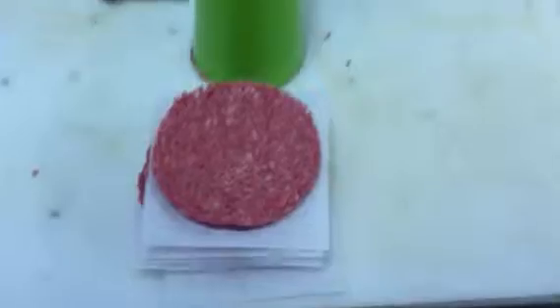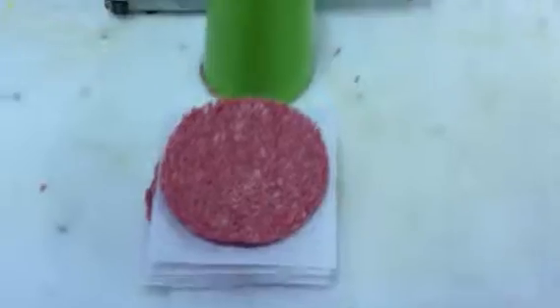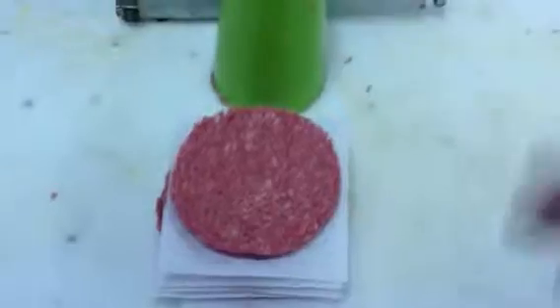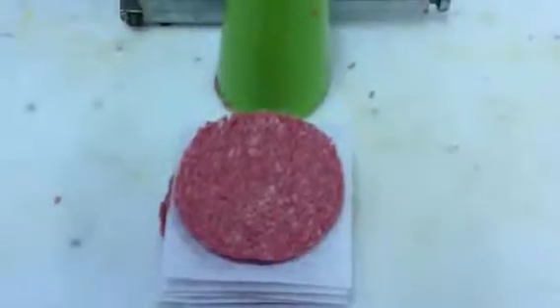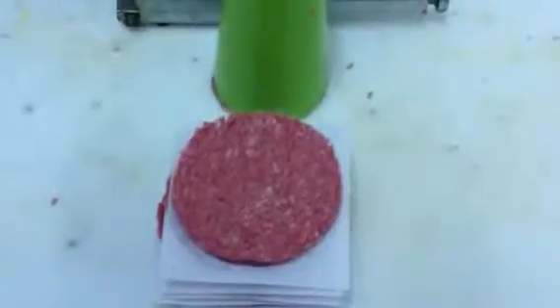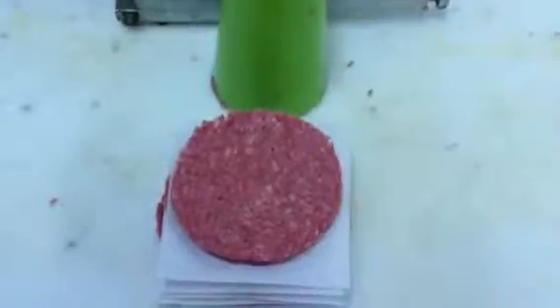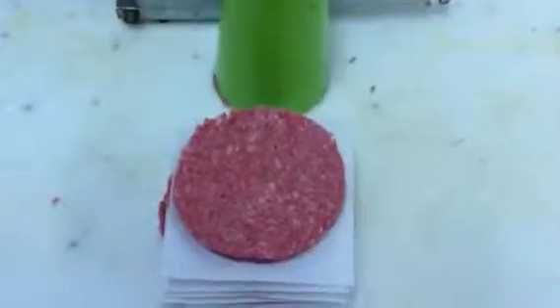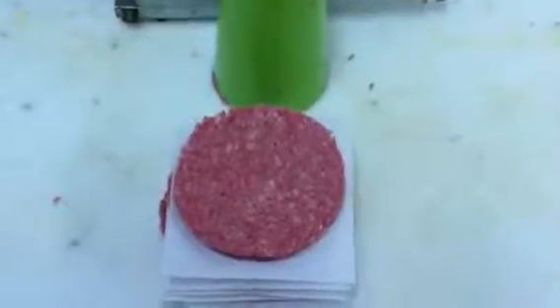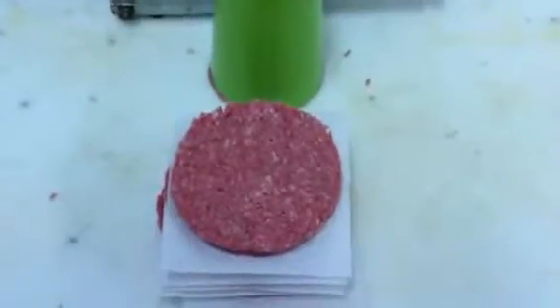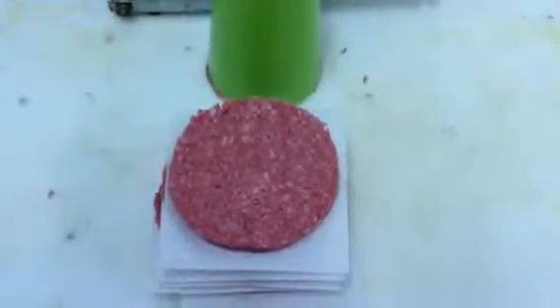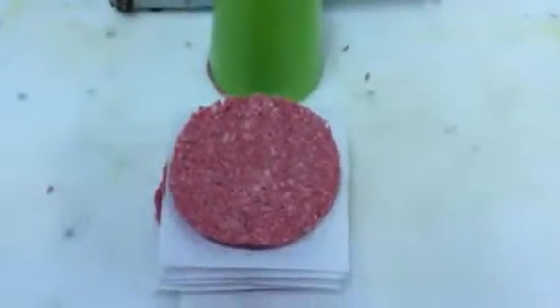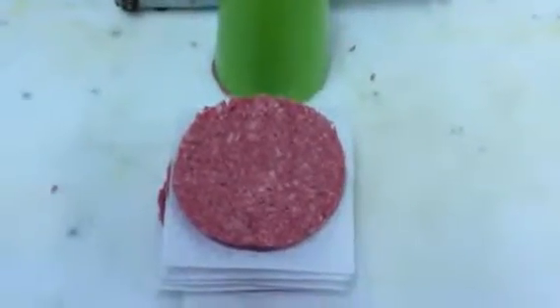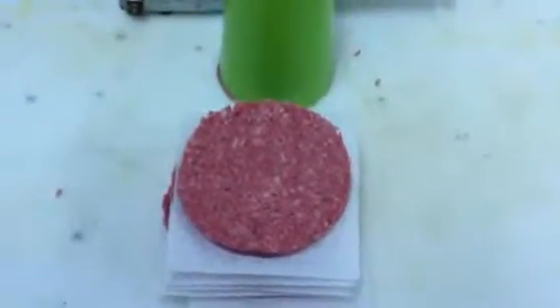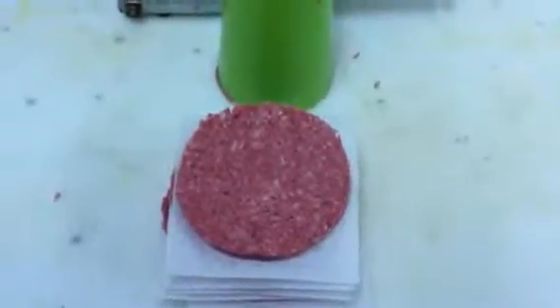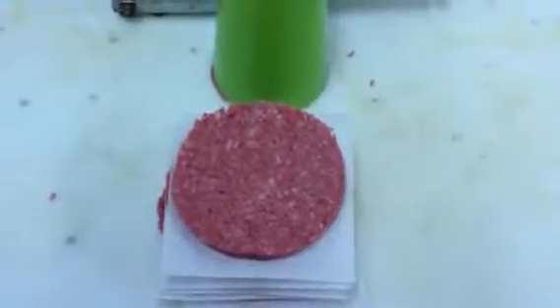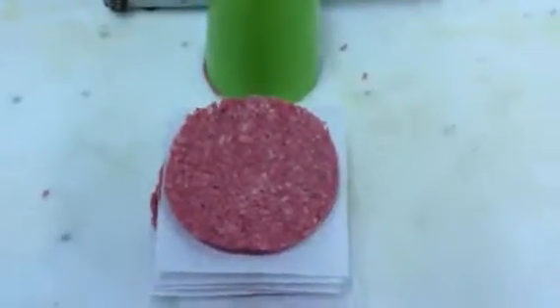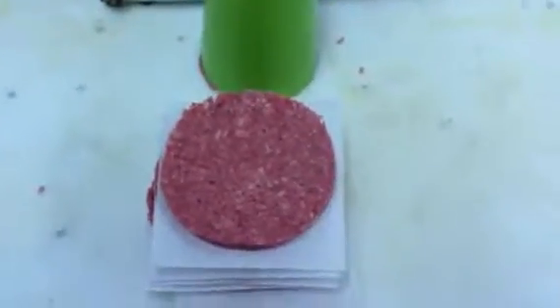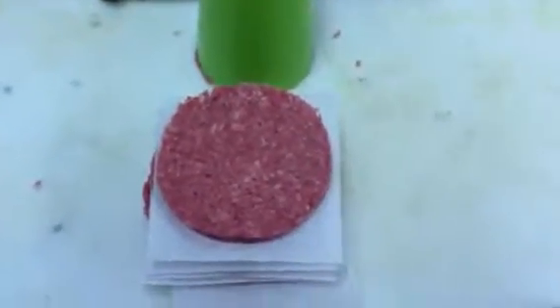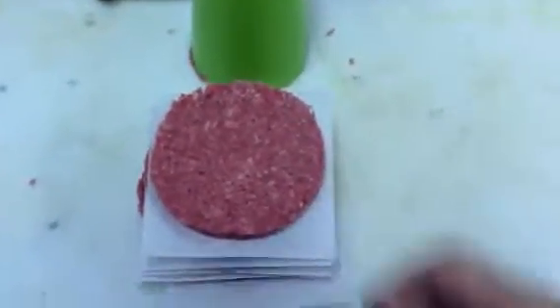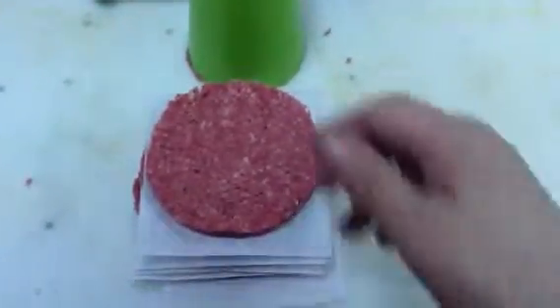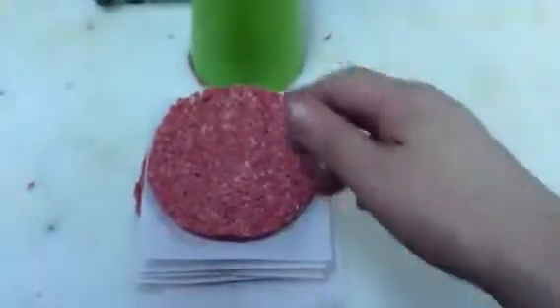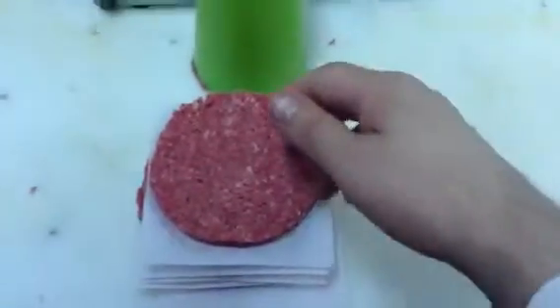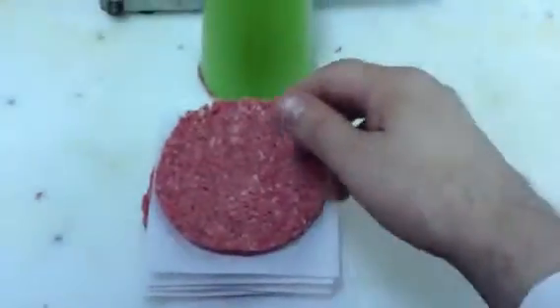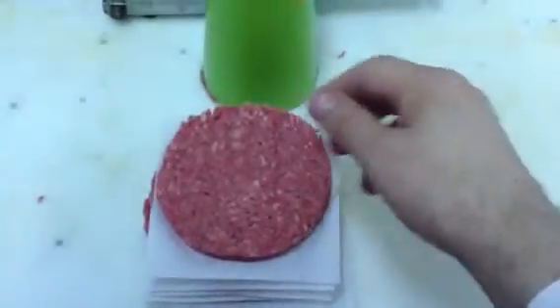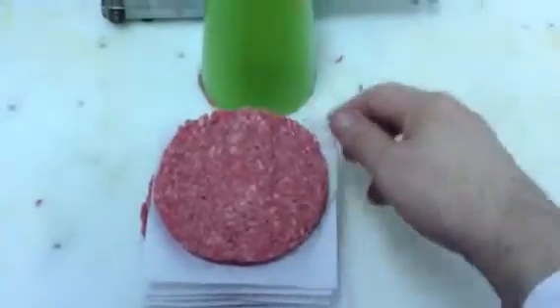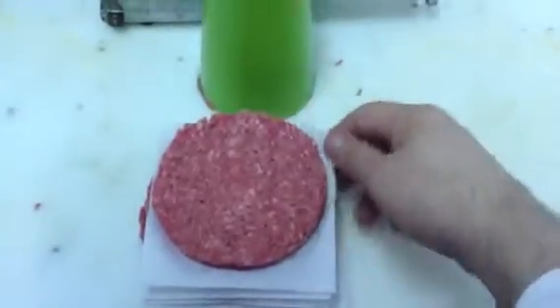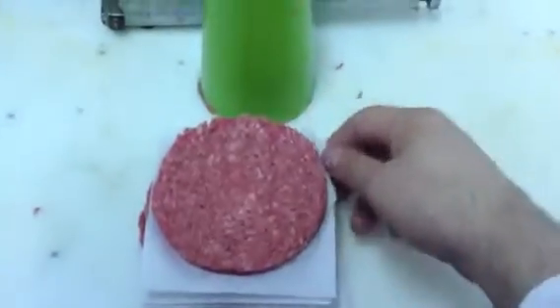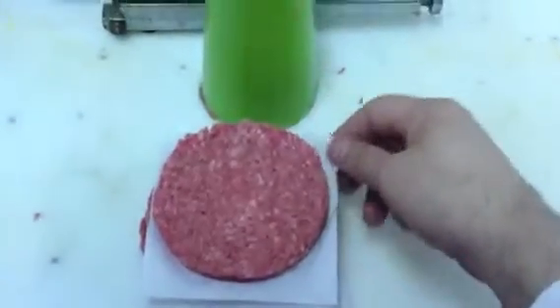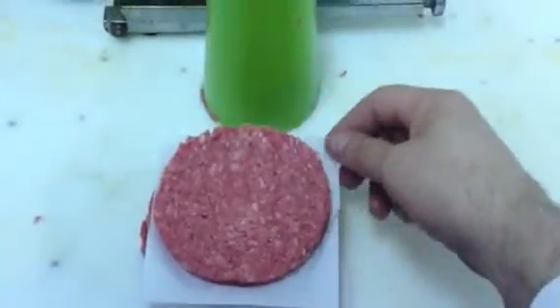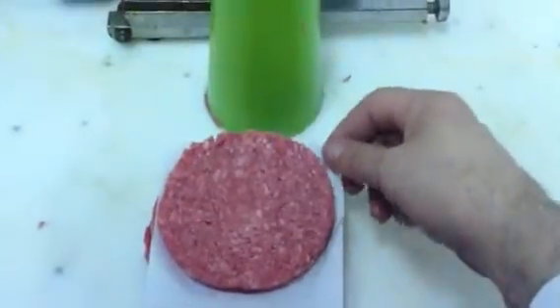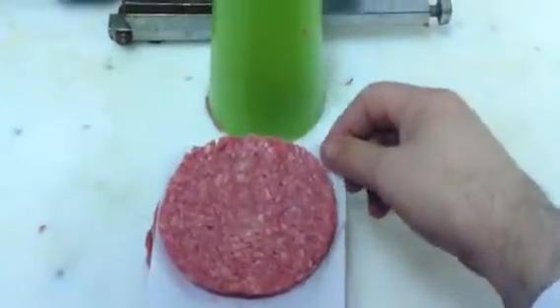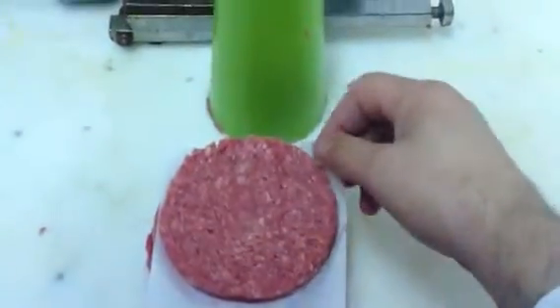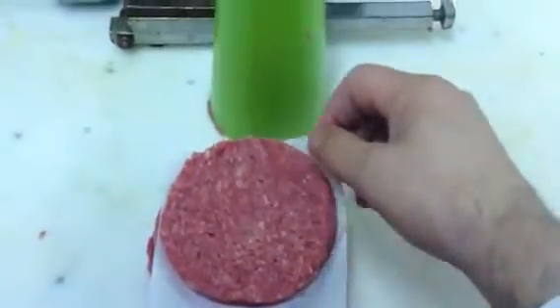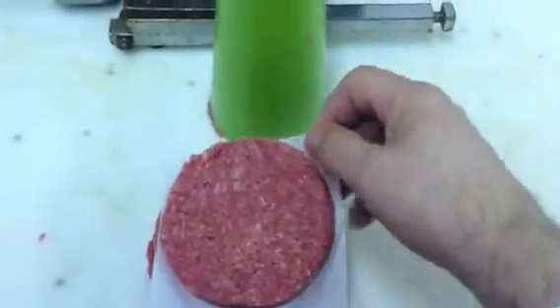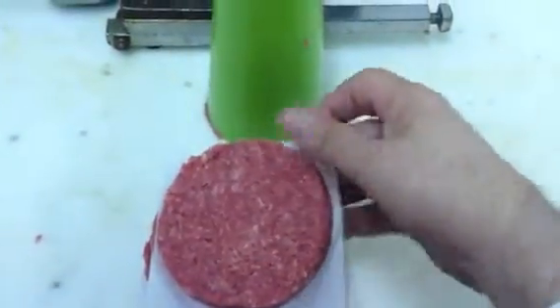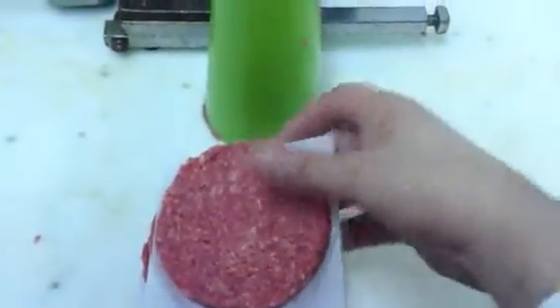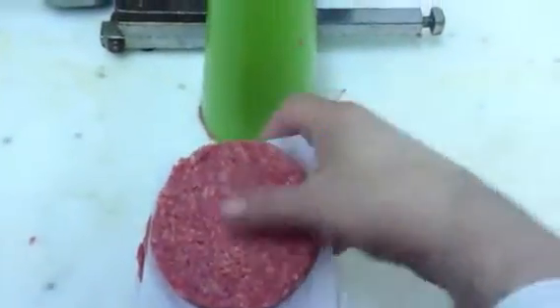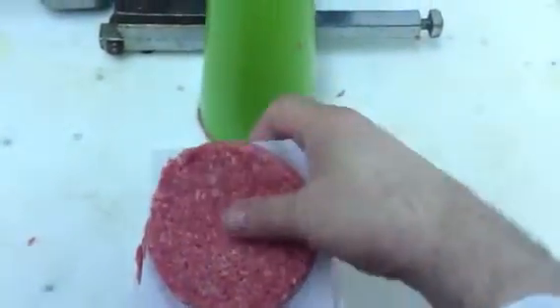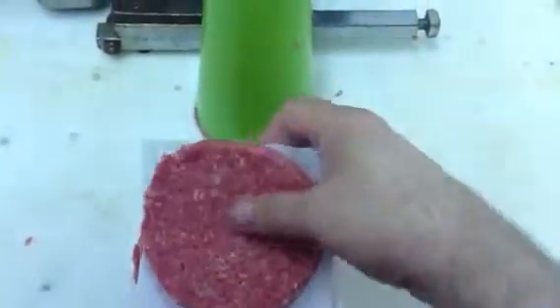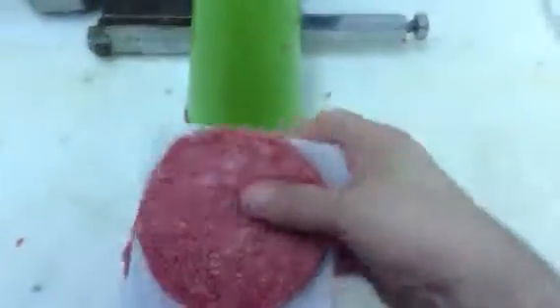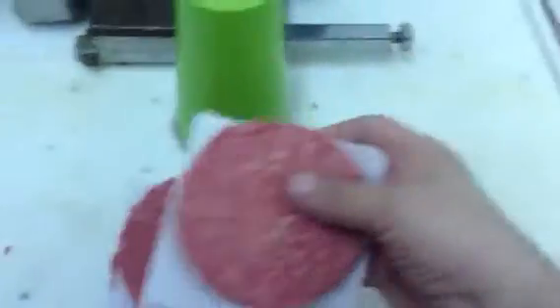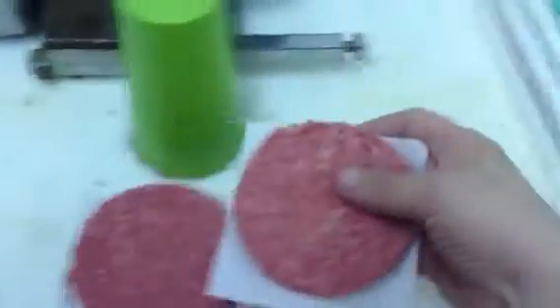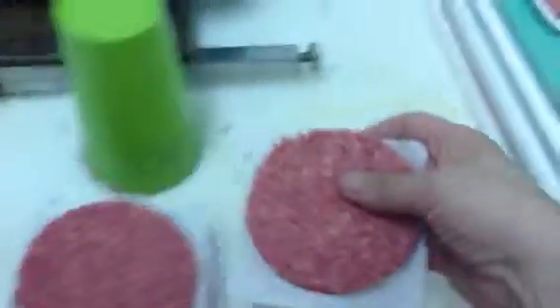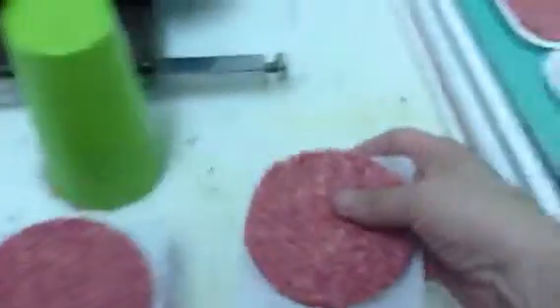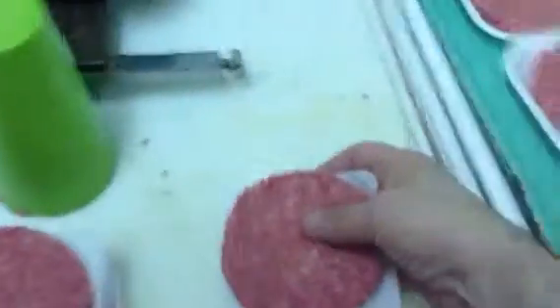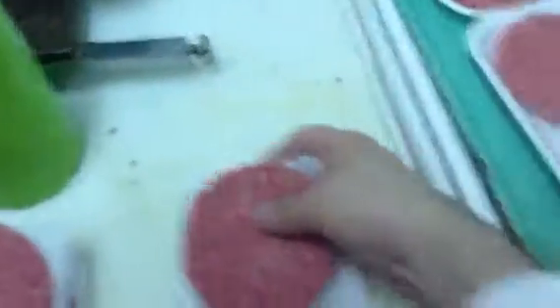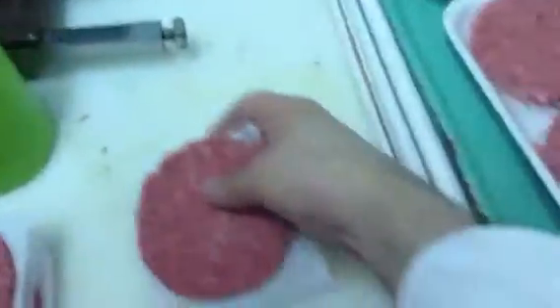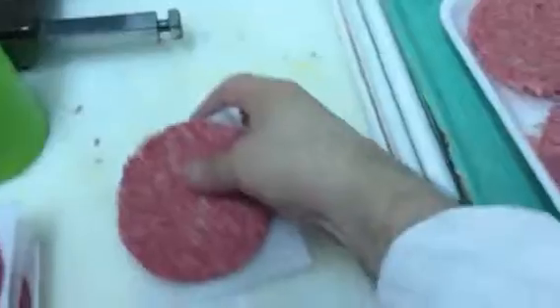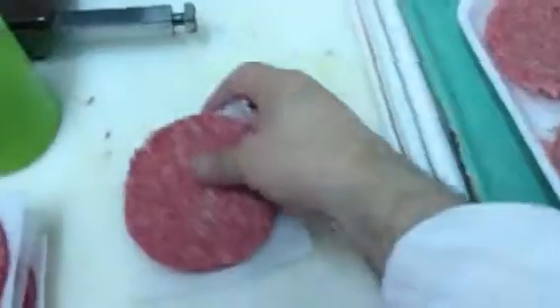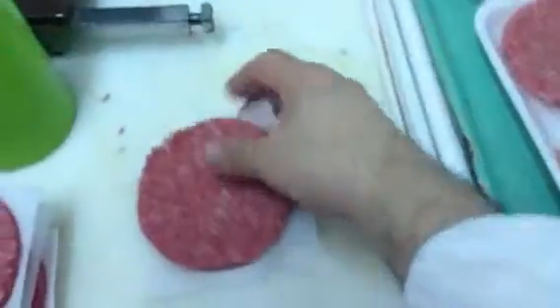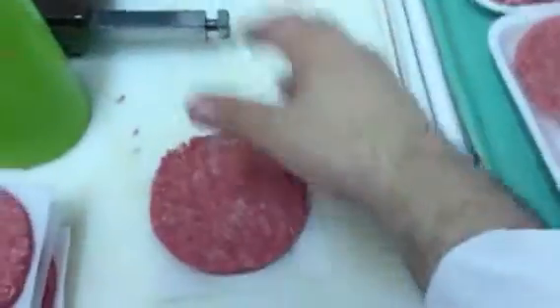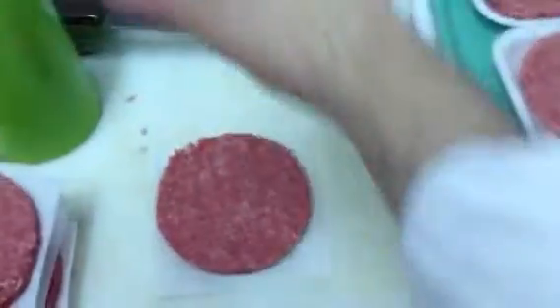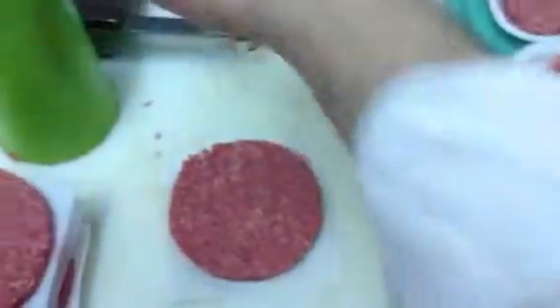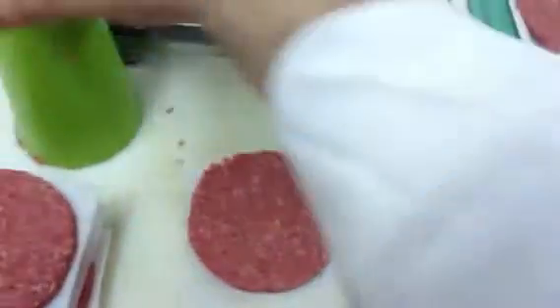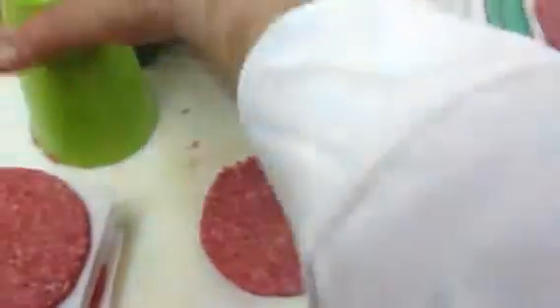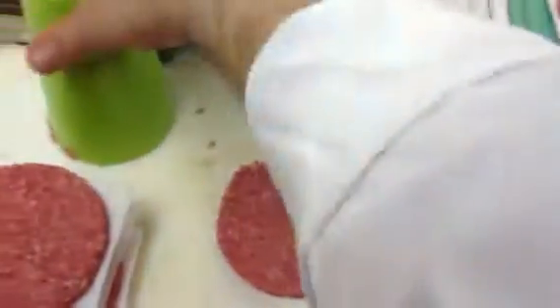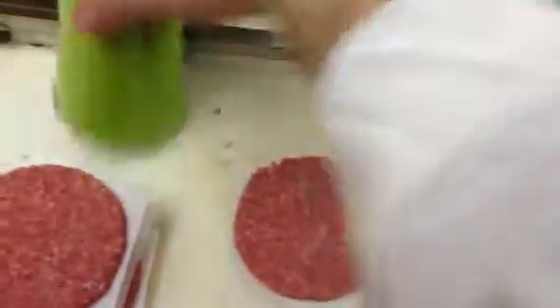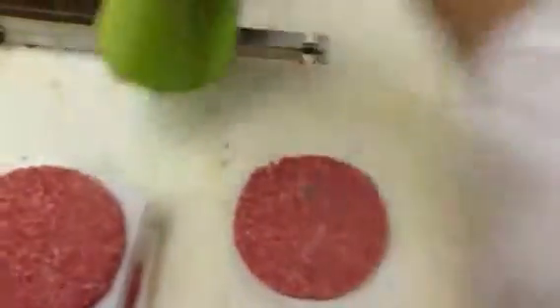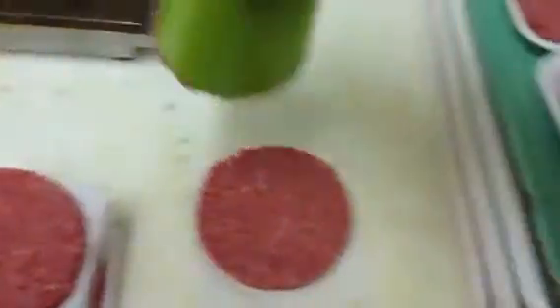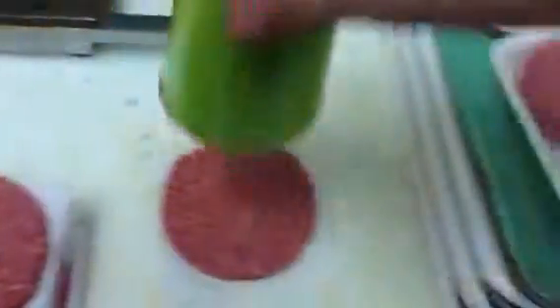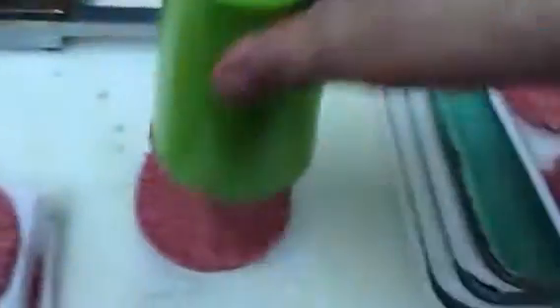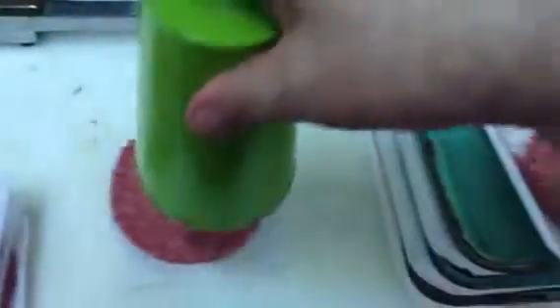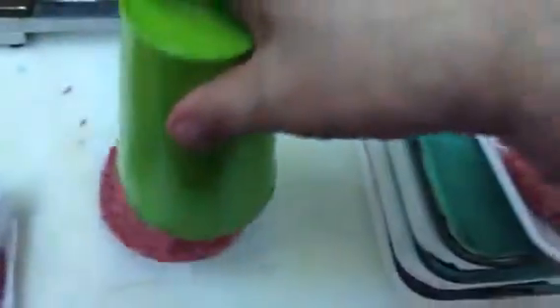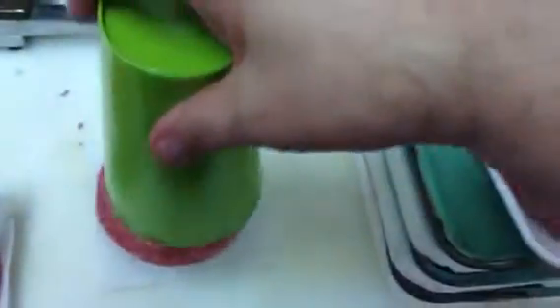Right here we have some regular Hamburg patties. We're going to take one of these guys and show you how to make minis.